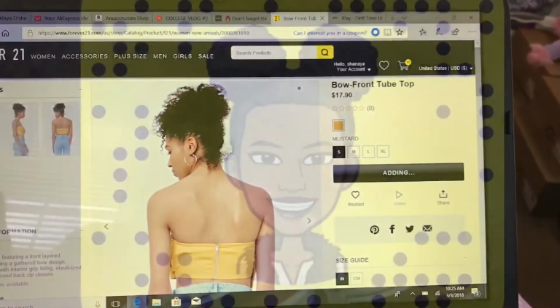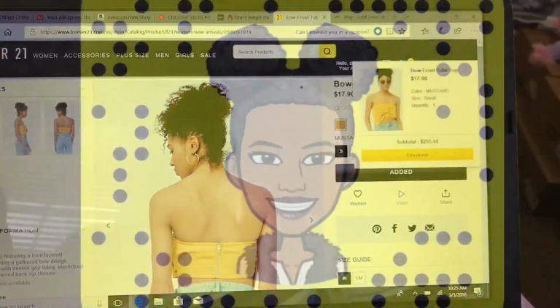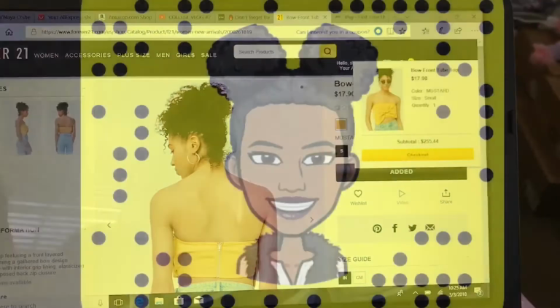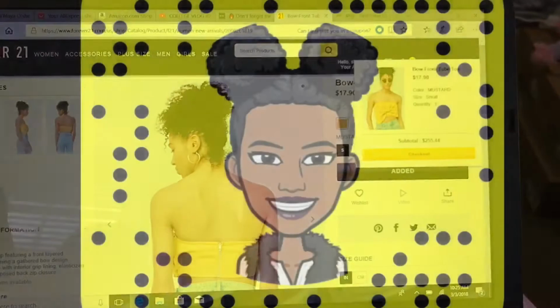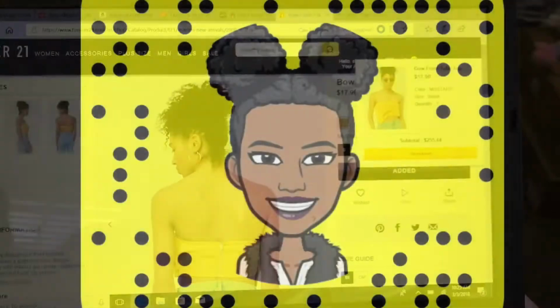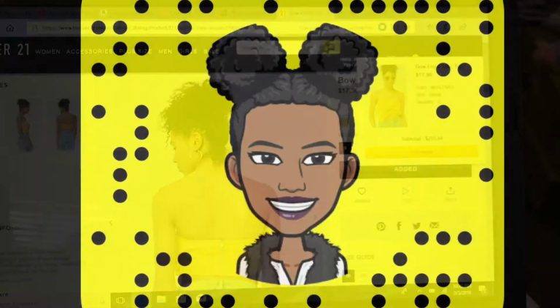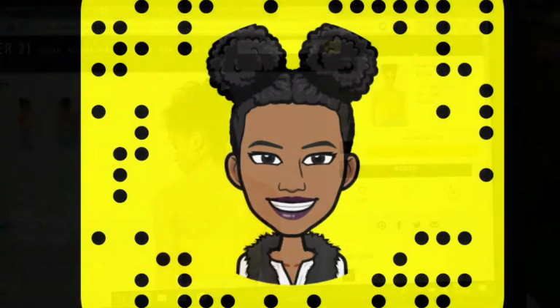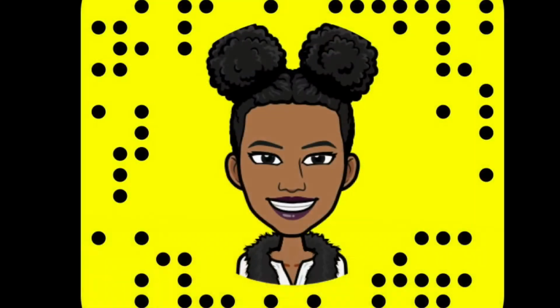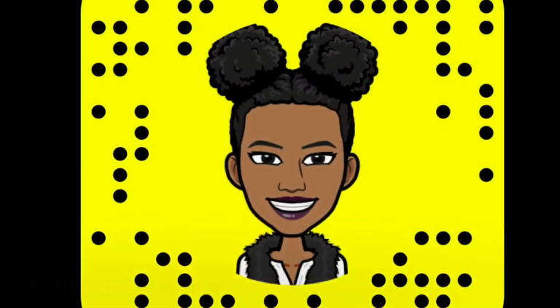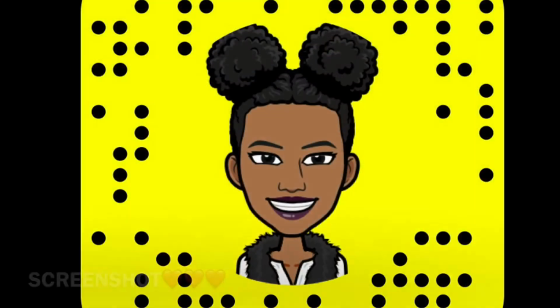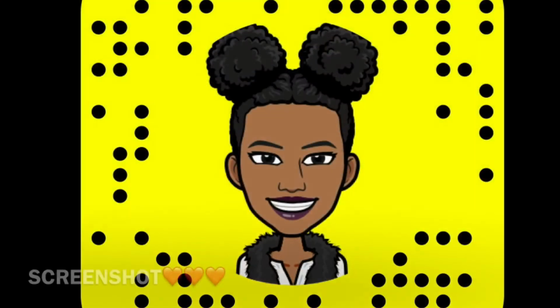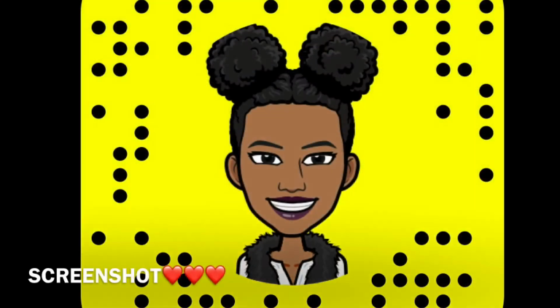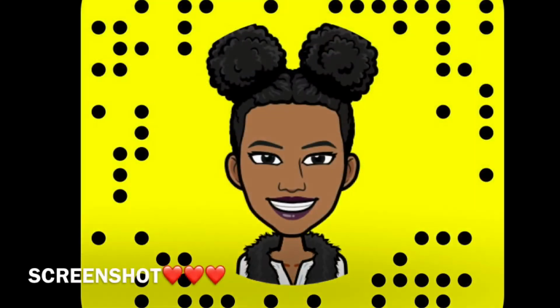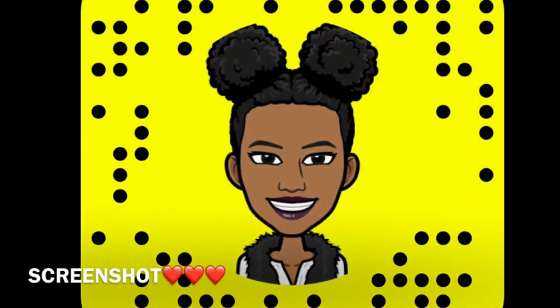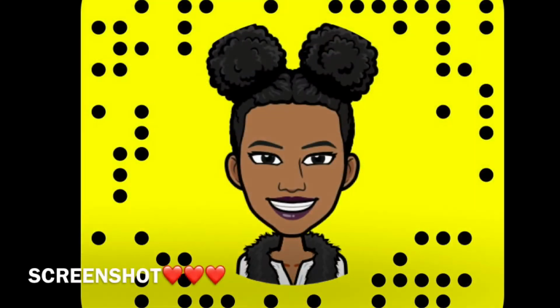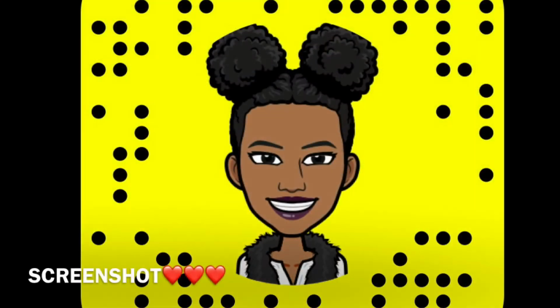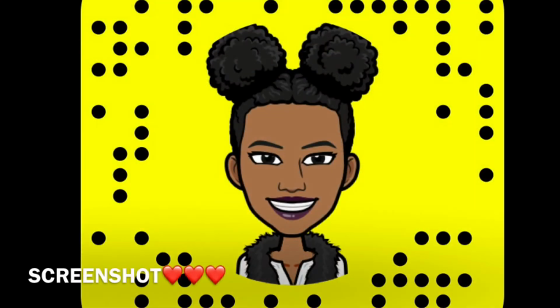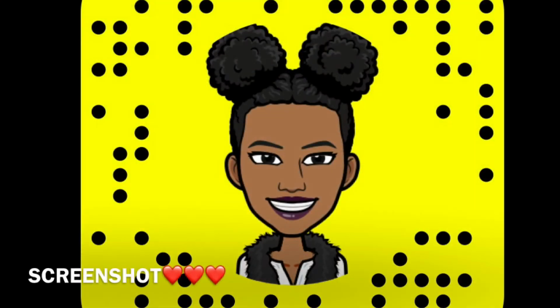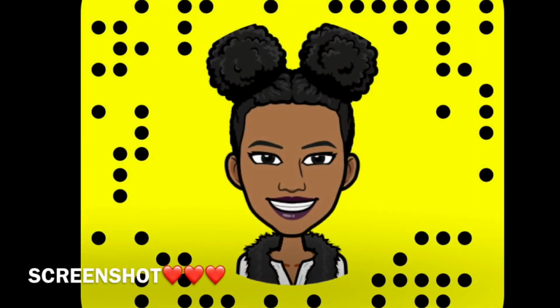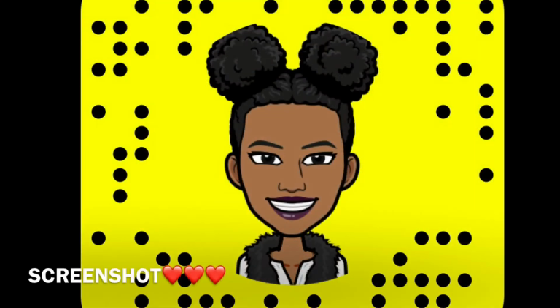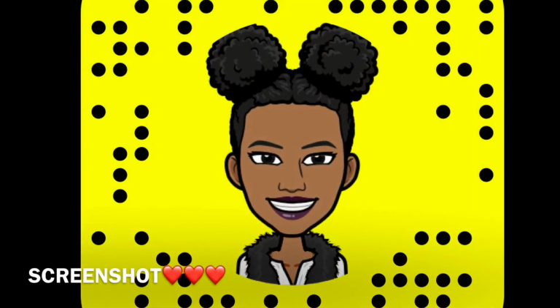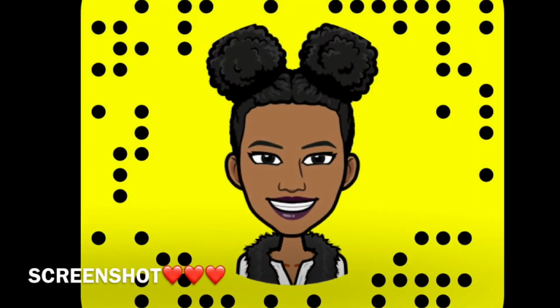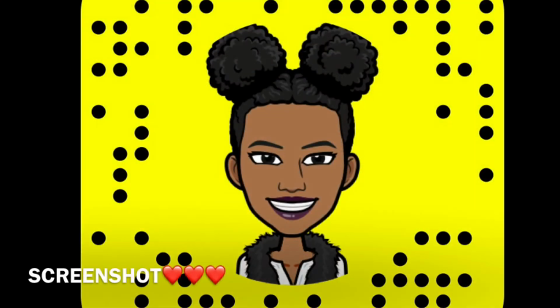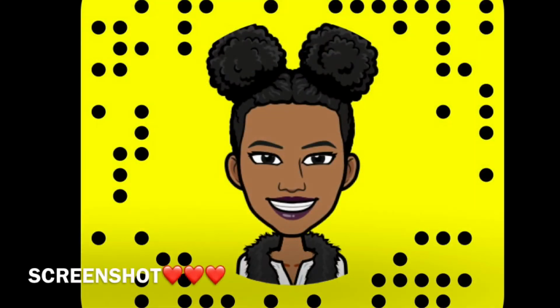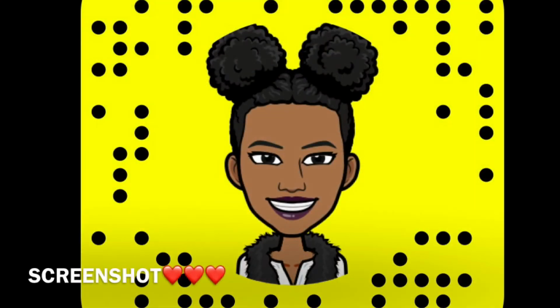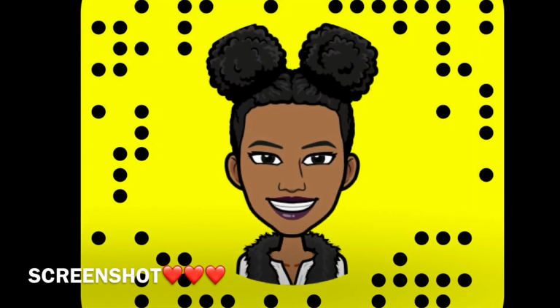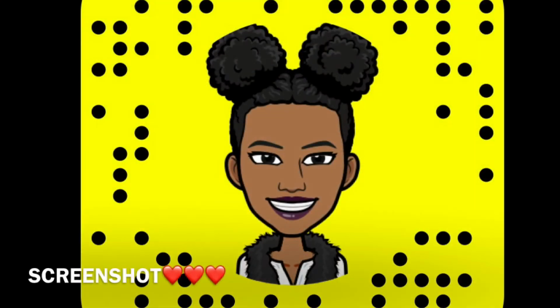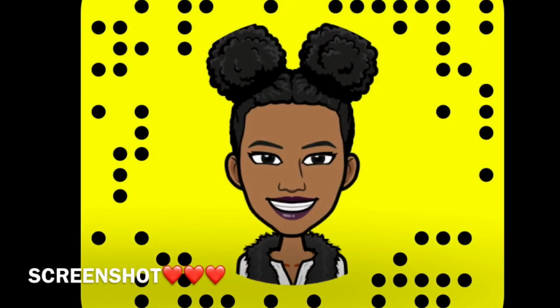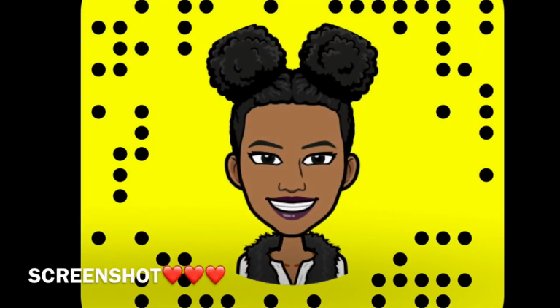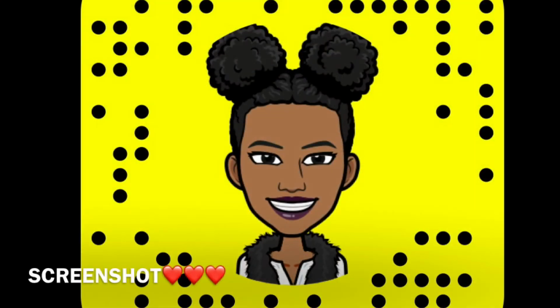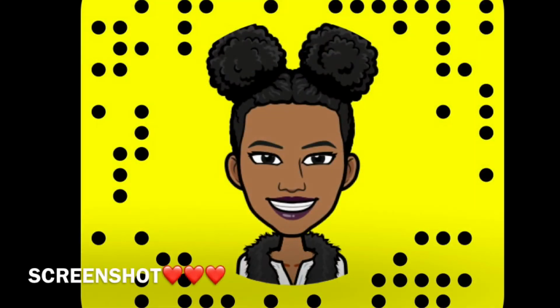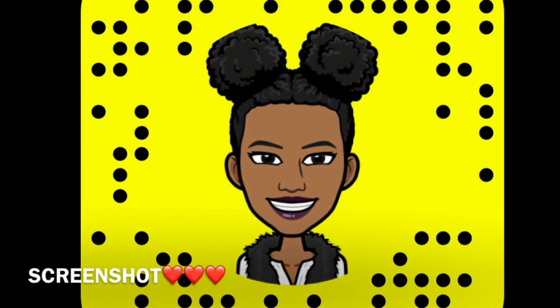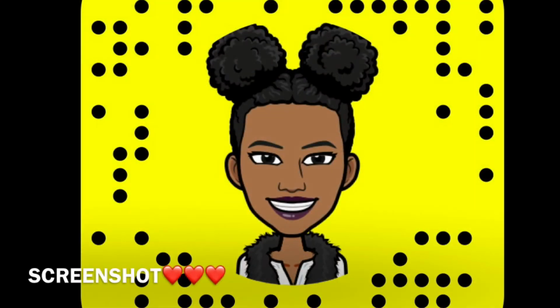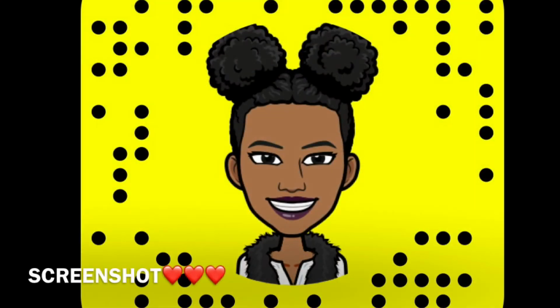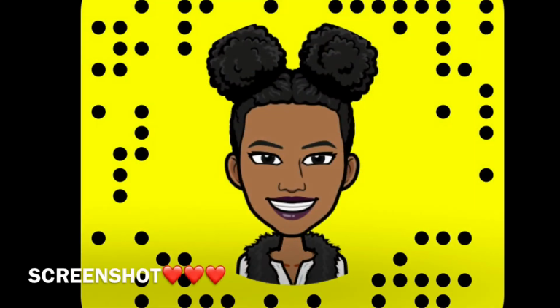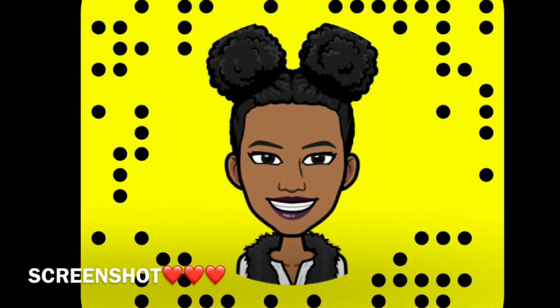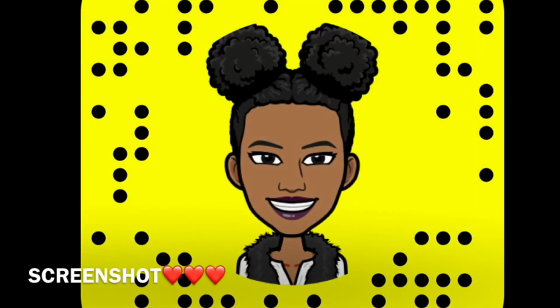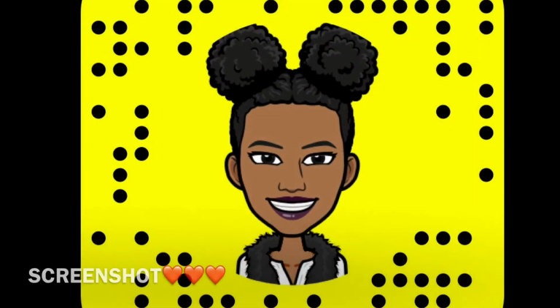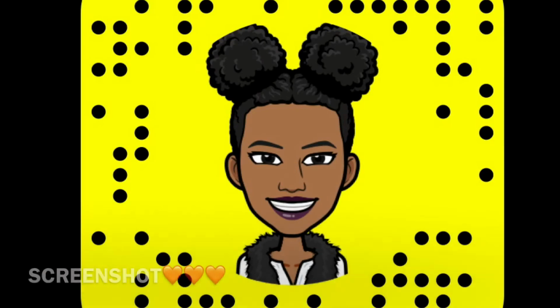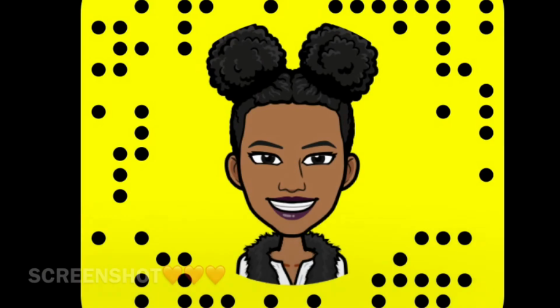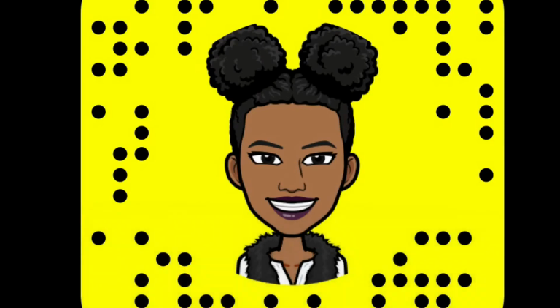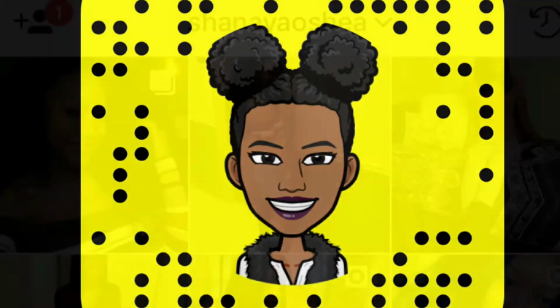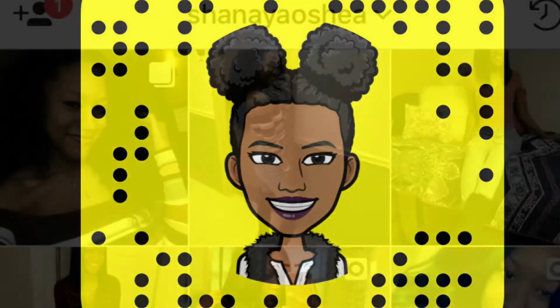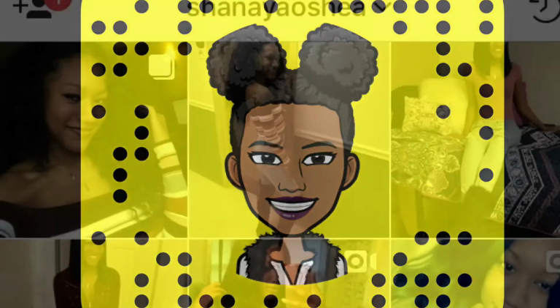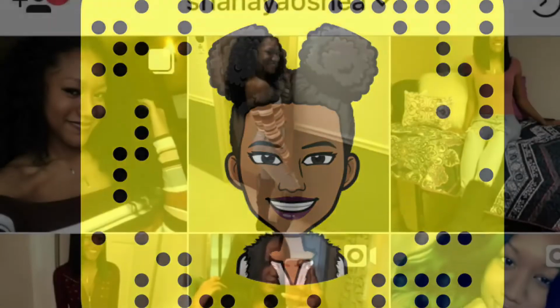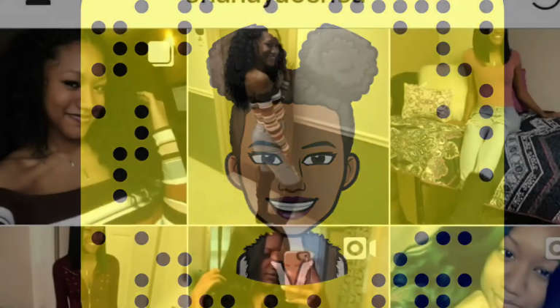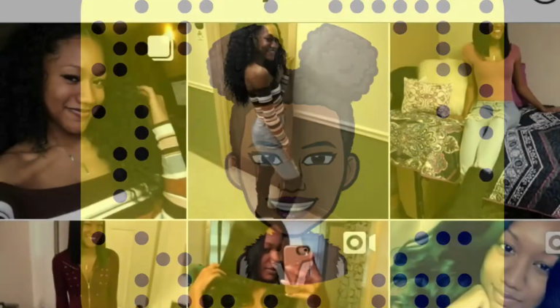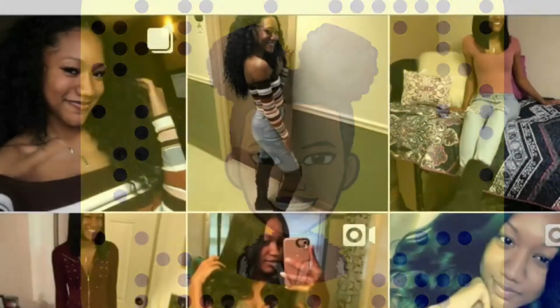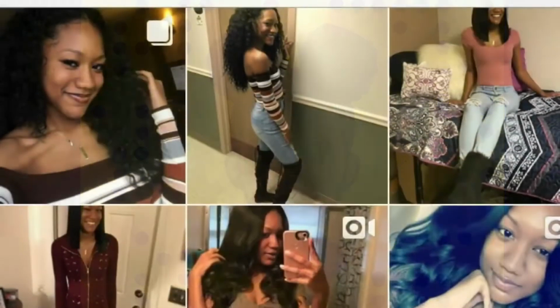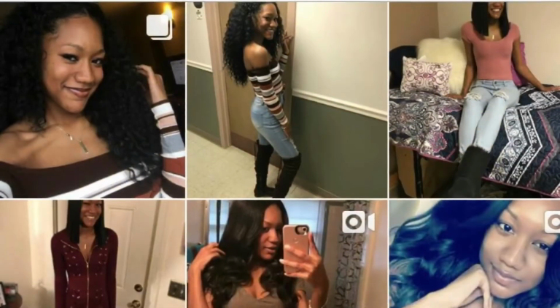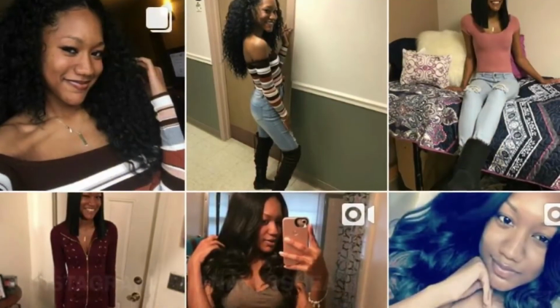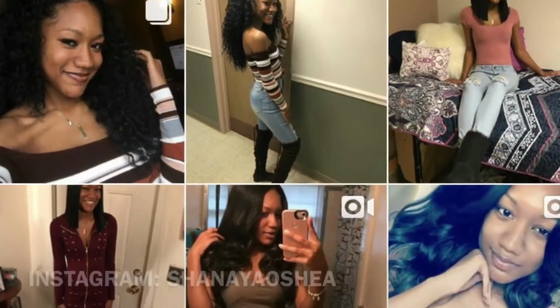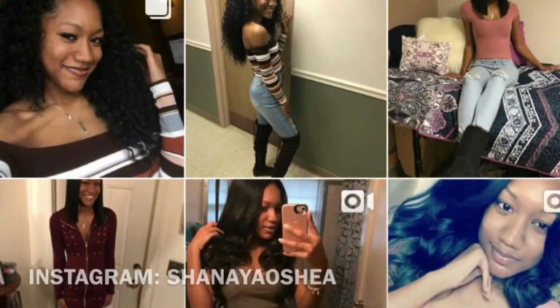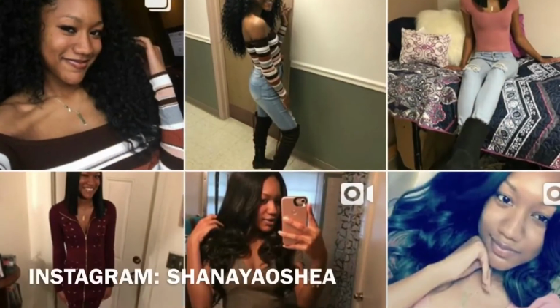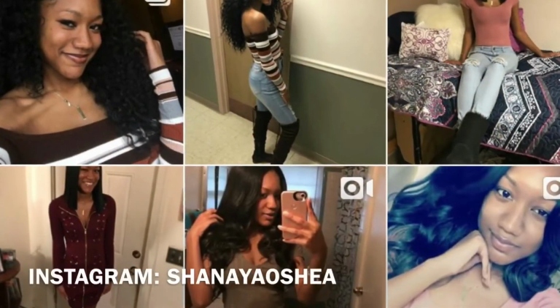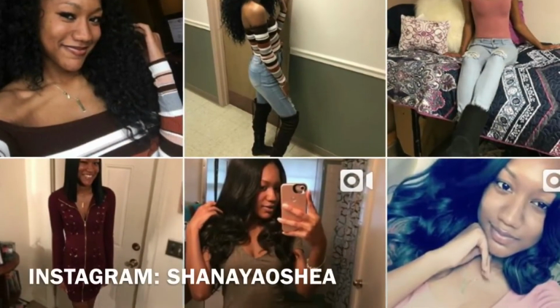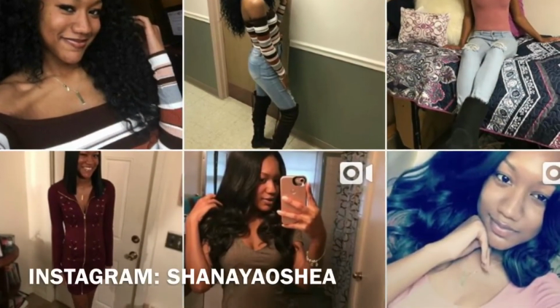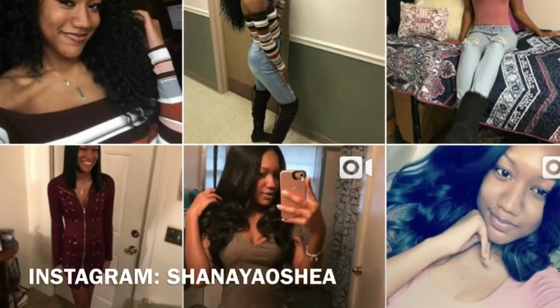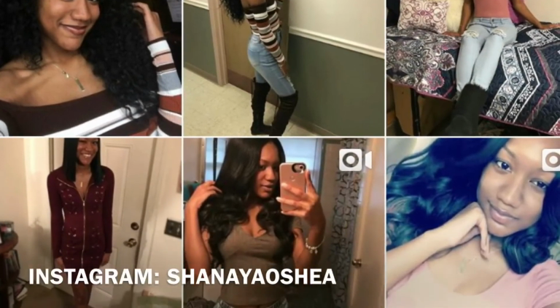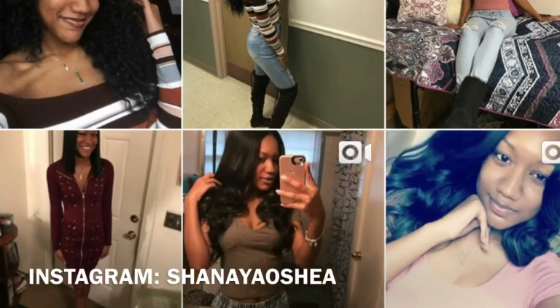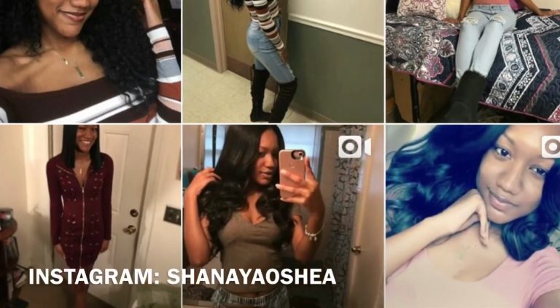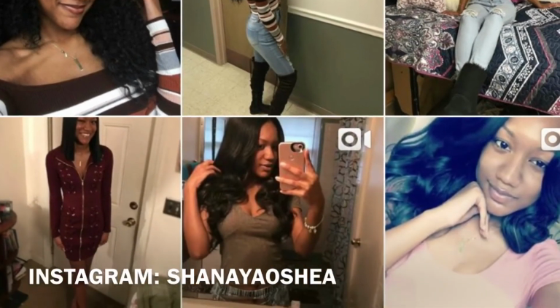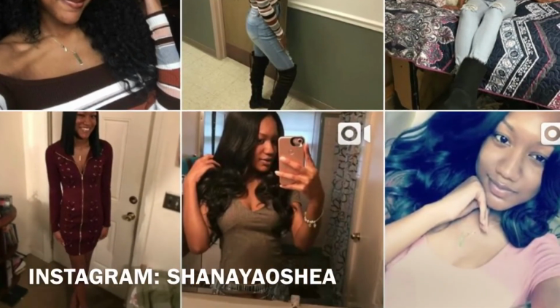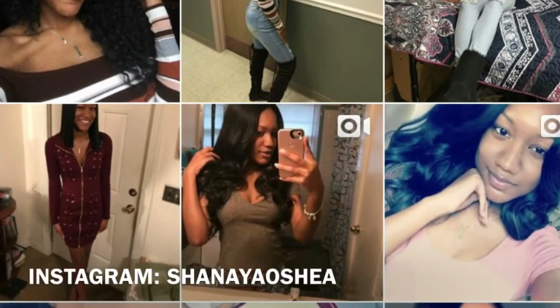So if you guys enjoyed the video, don't forget to like, comment, and subscribe, and don't forget to add me on Snapchat and follow me on Instagram. I love you guys. Bye!